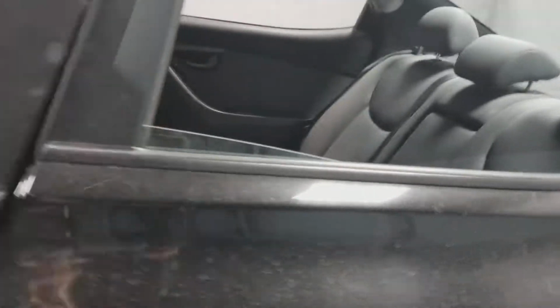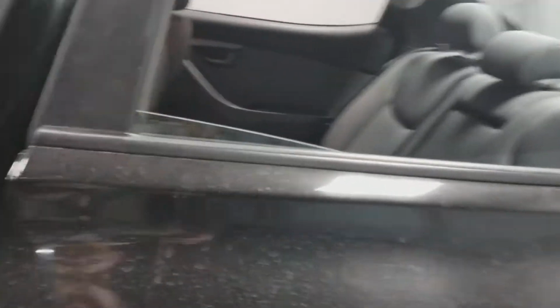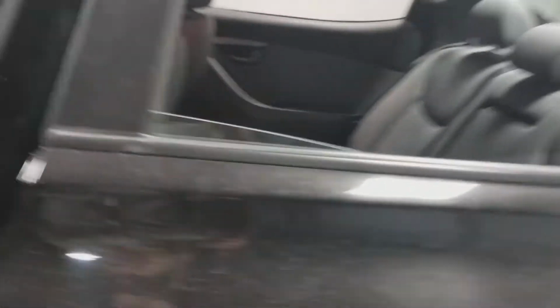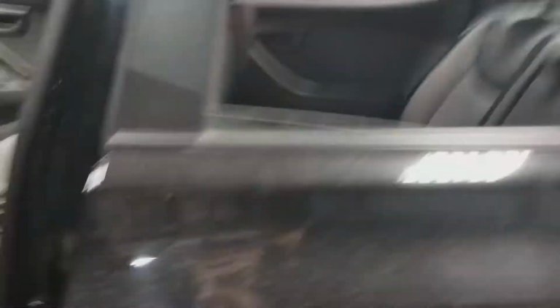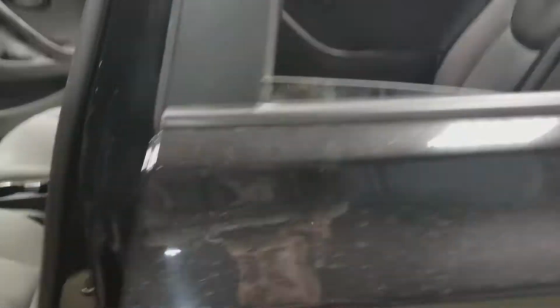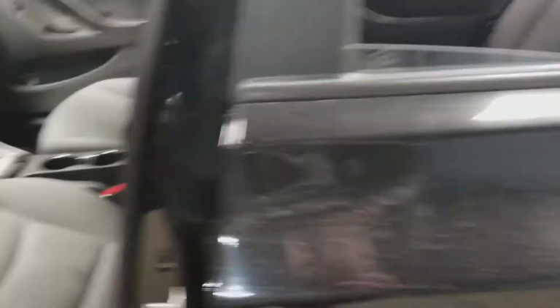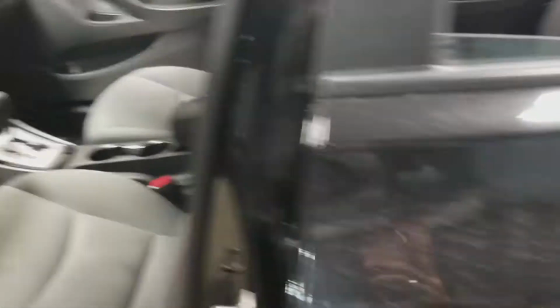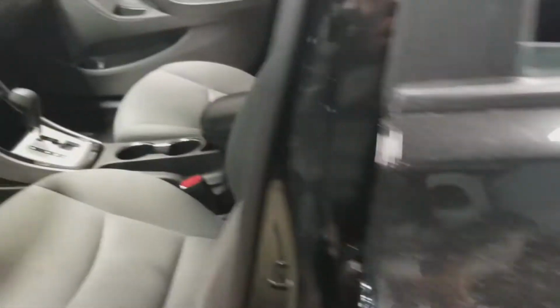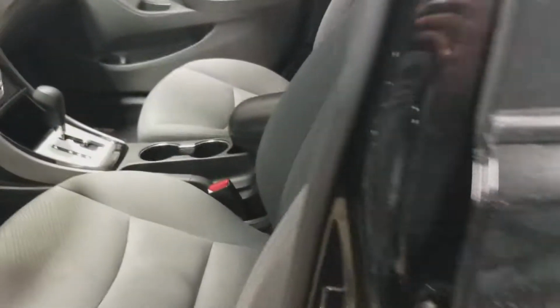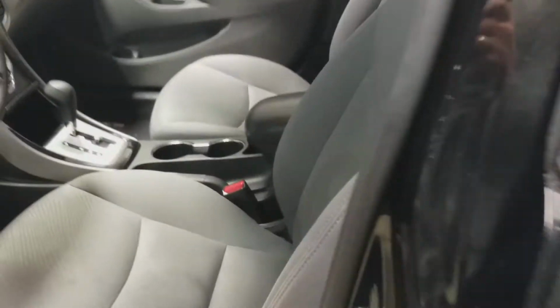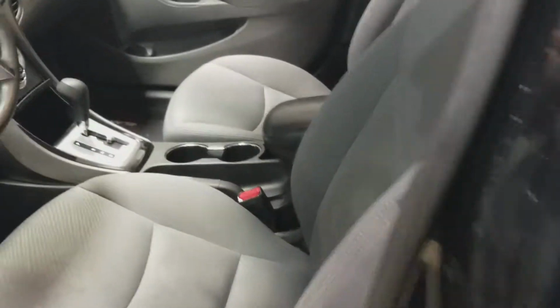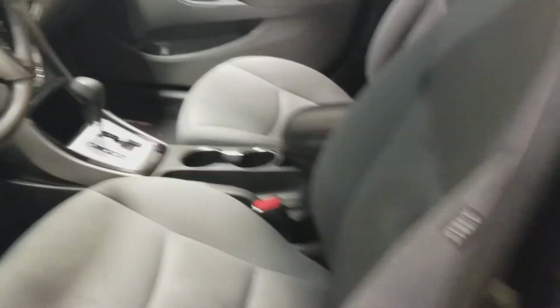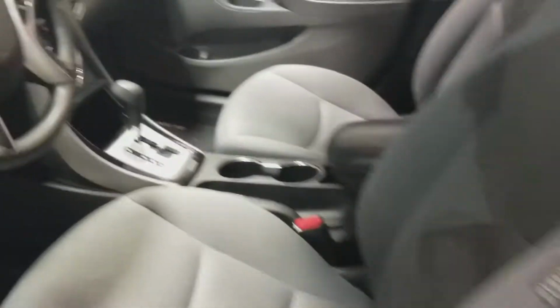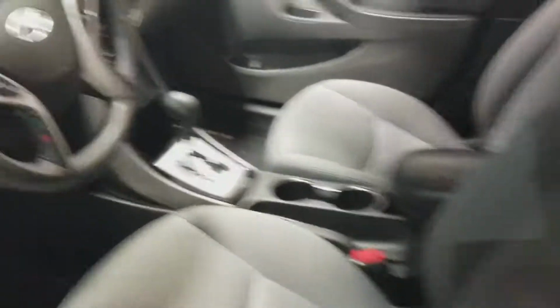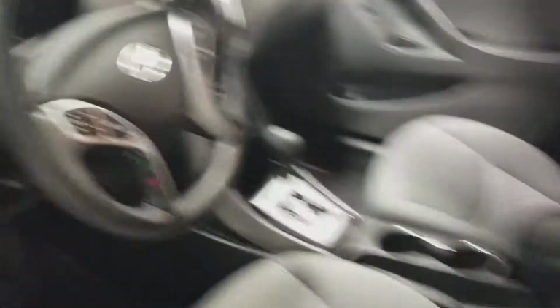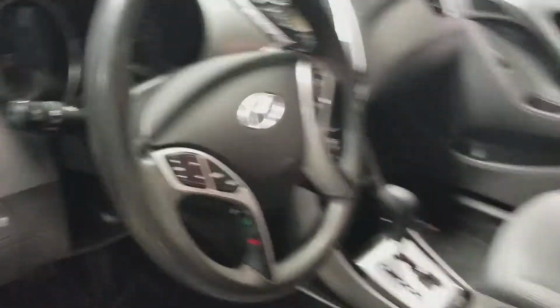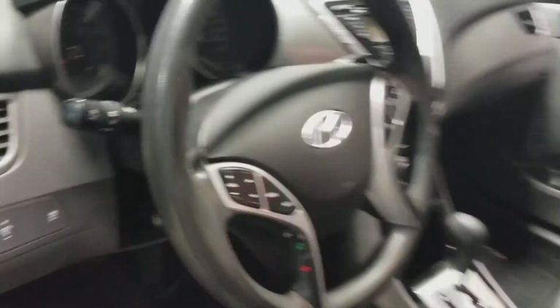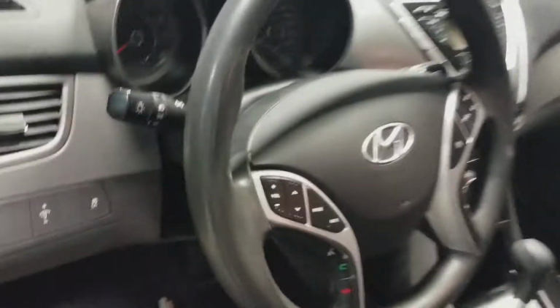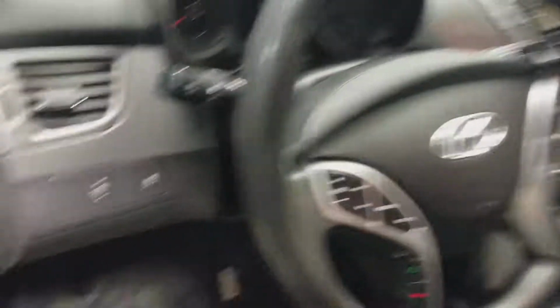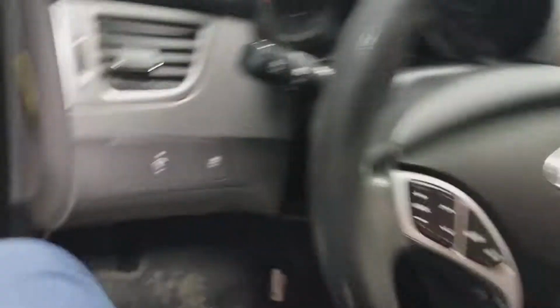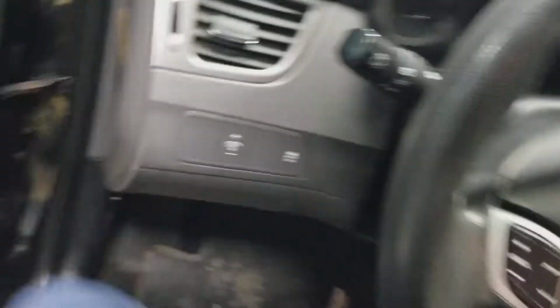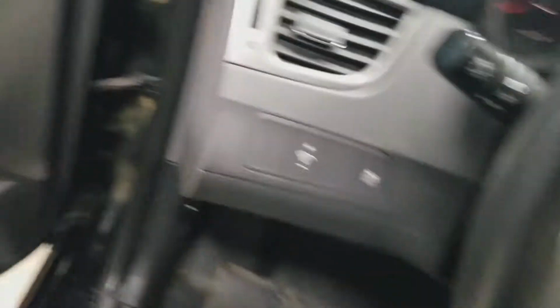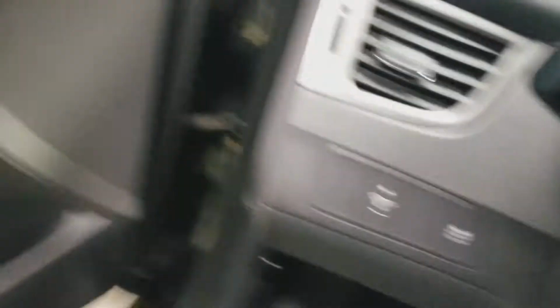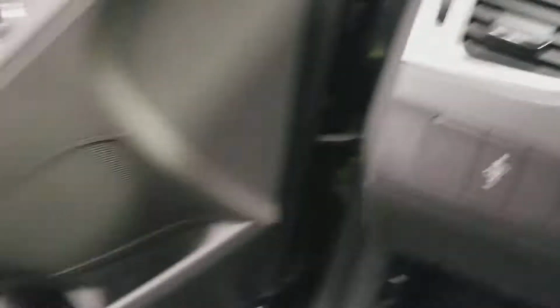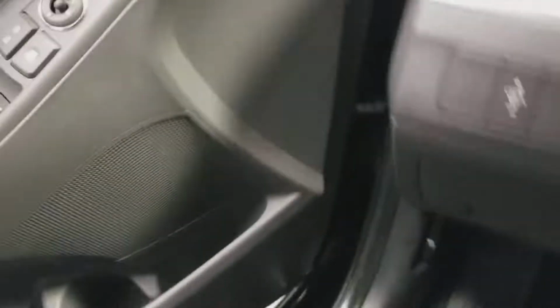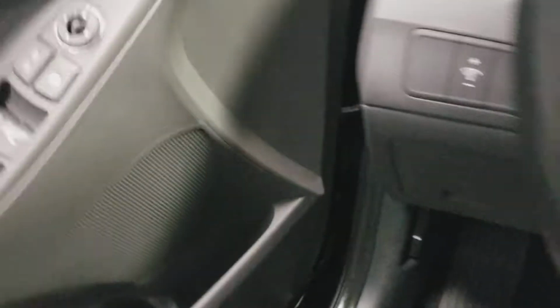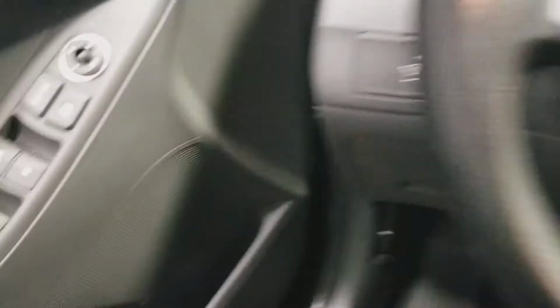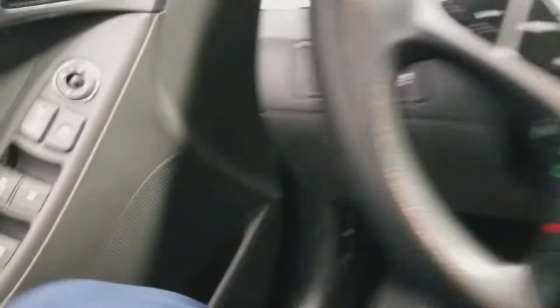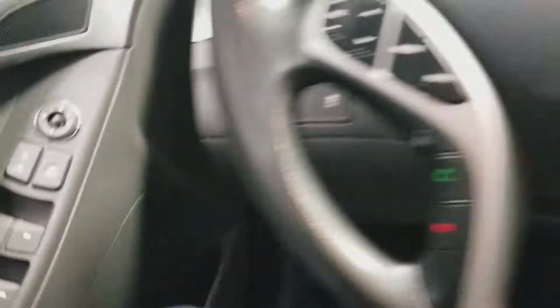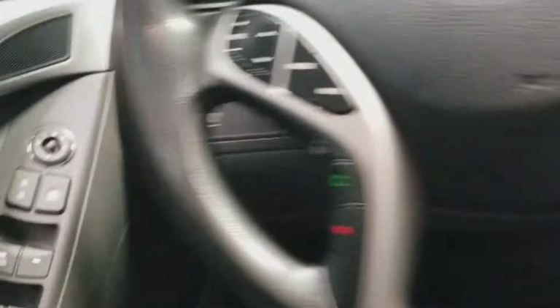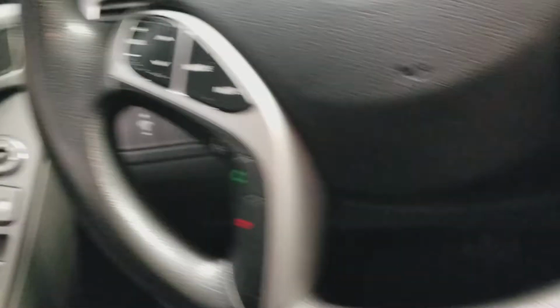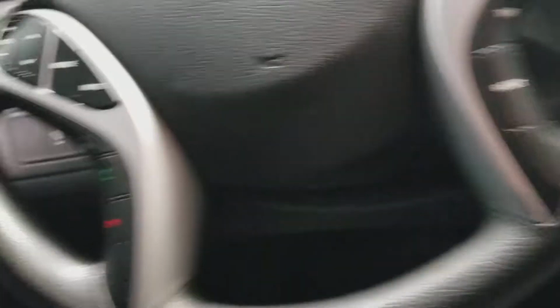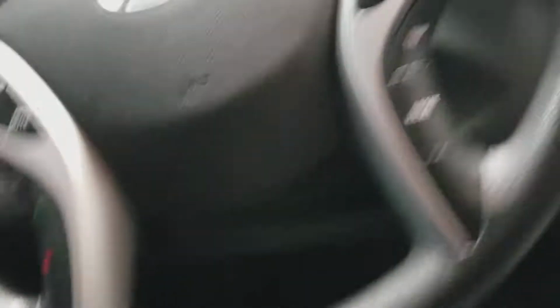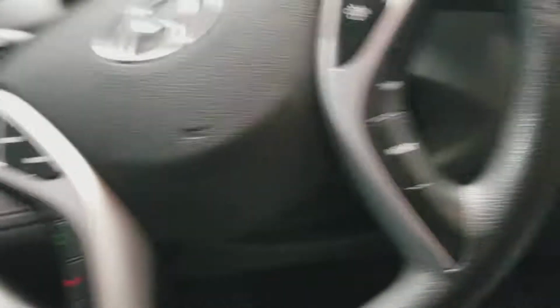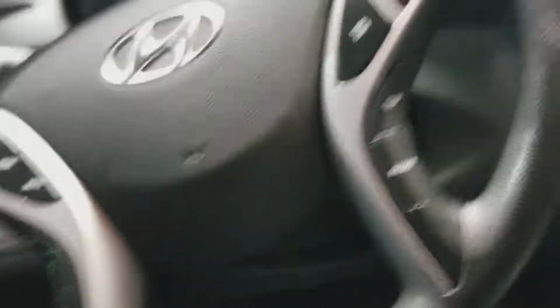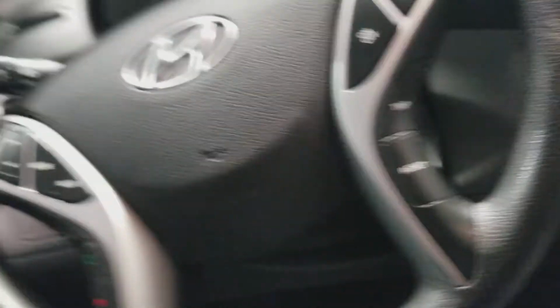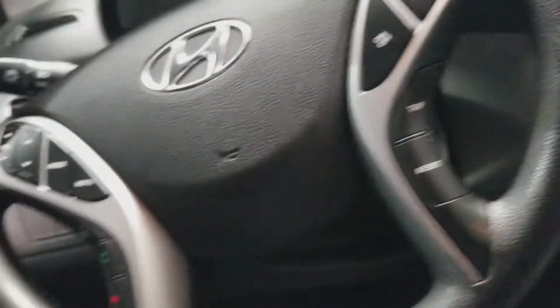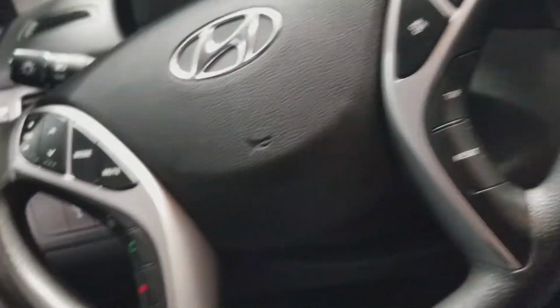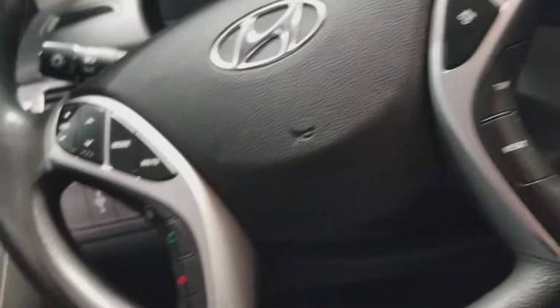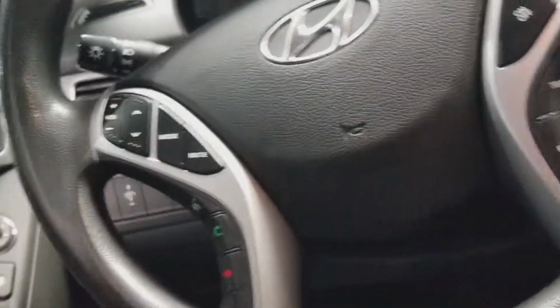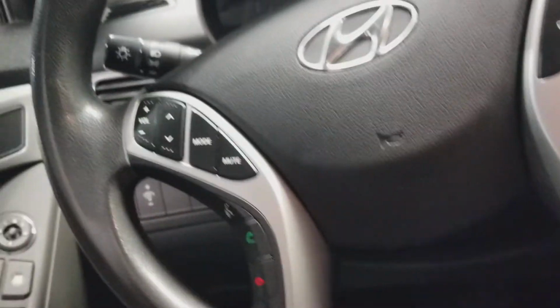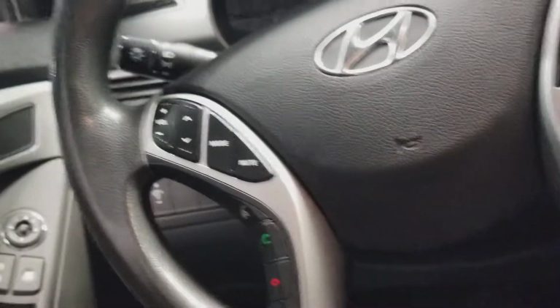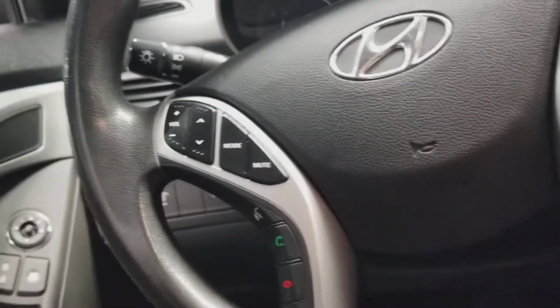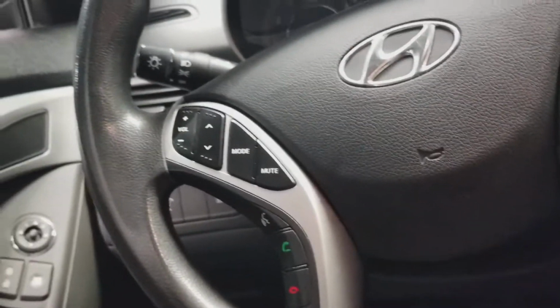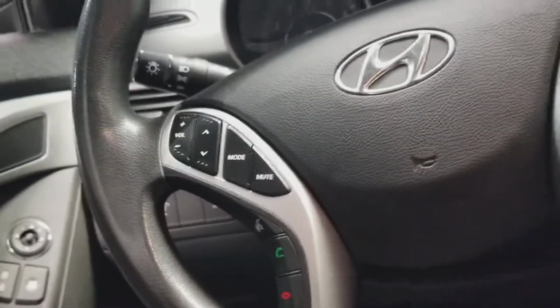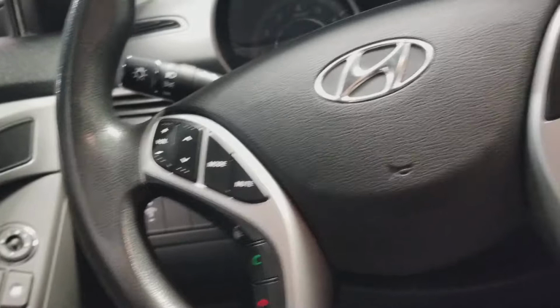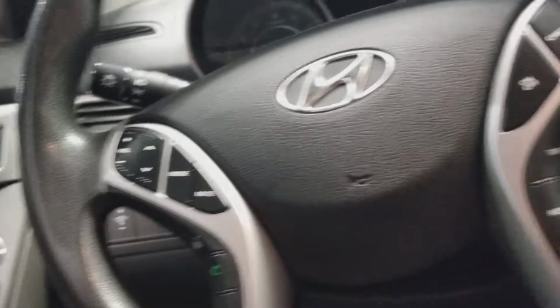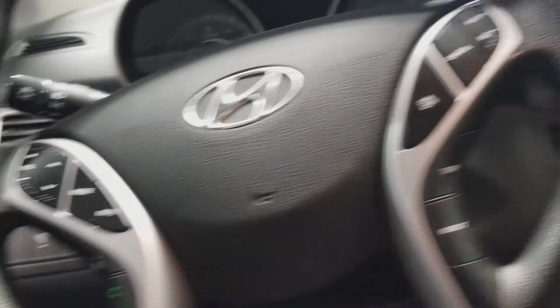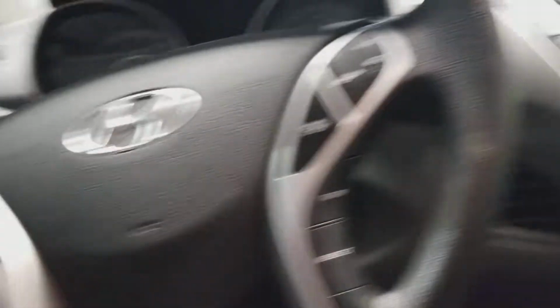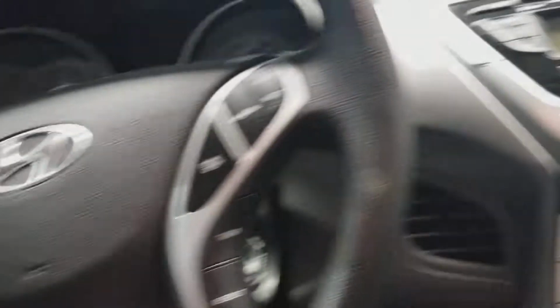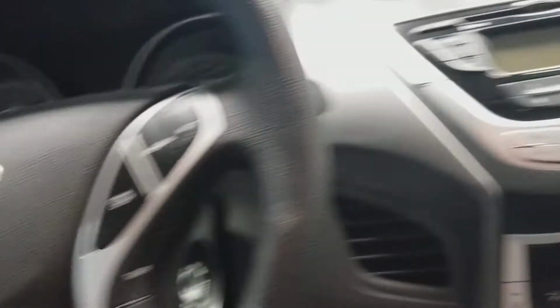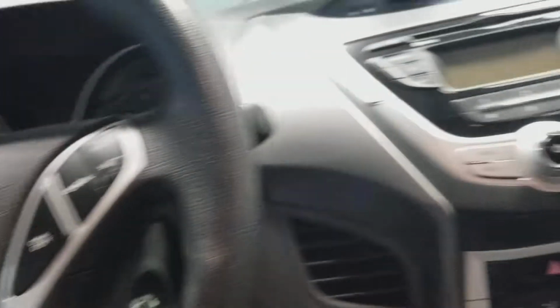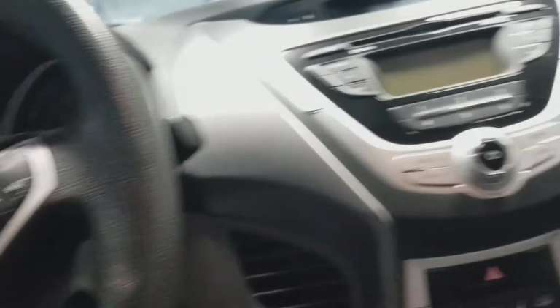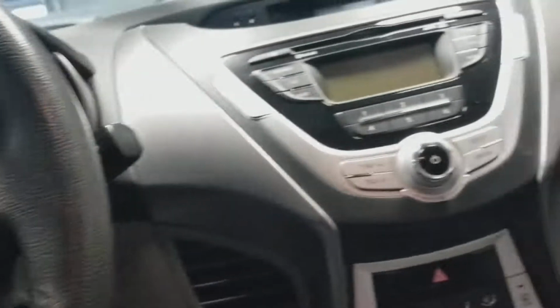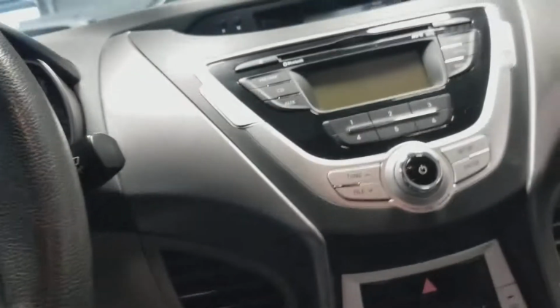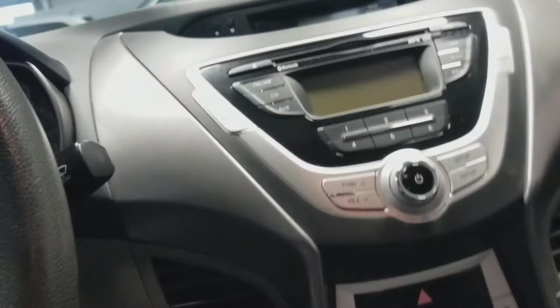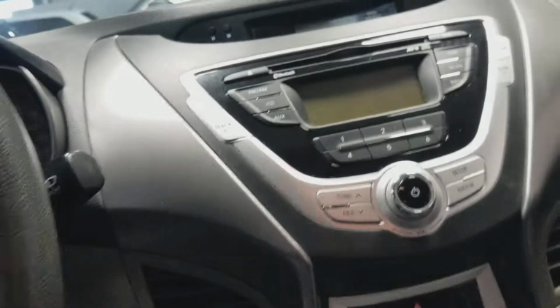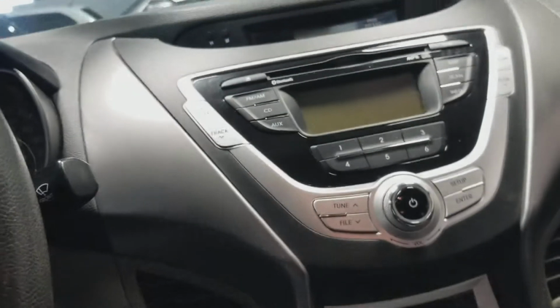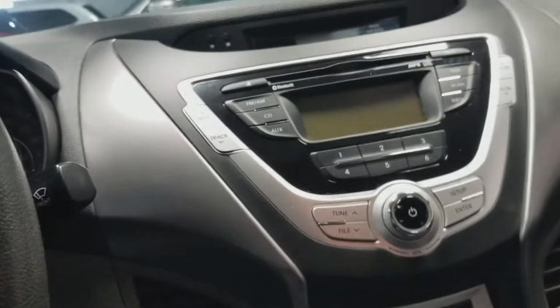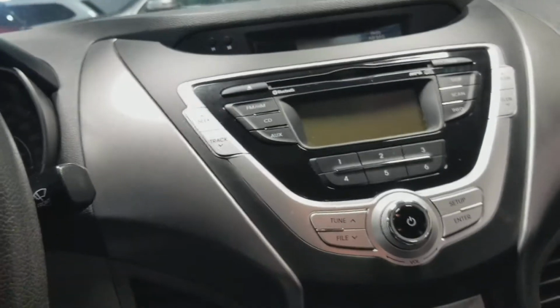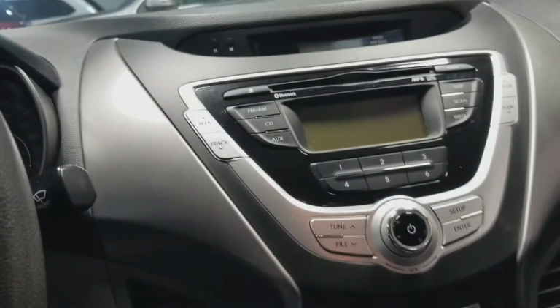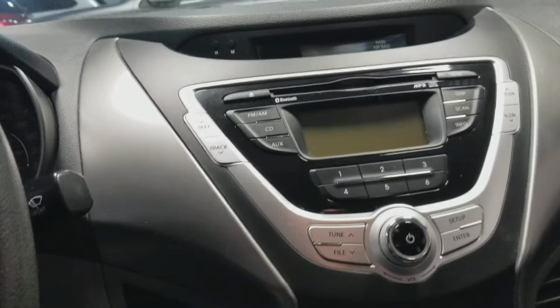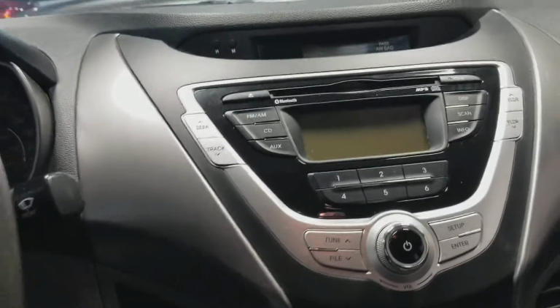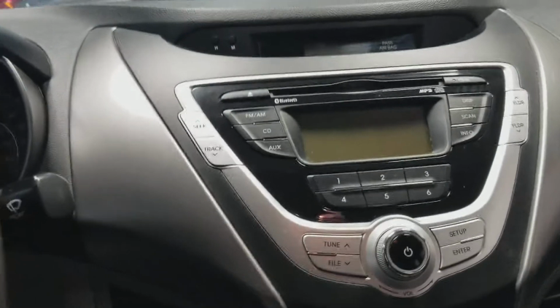We've got big beautiful seats. Close the door, you've got power locks, doors, and windows. And also your mirrors are power as well.